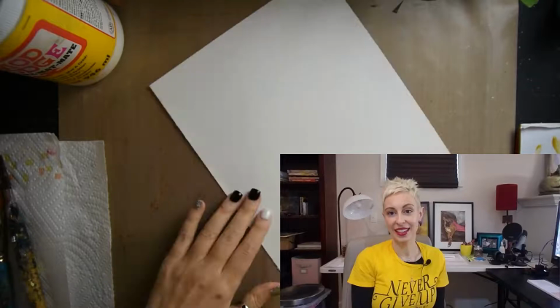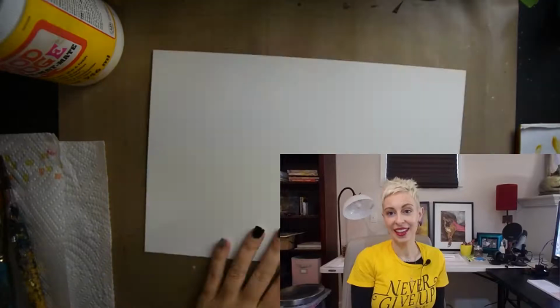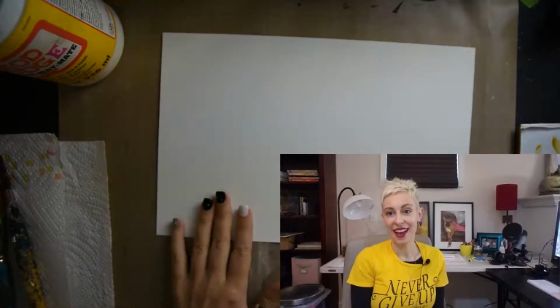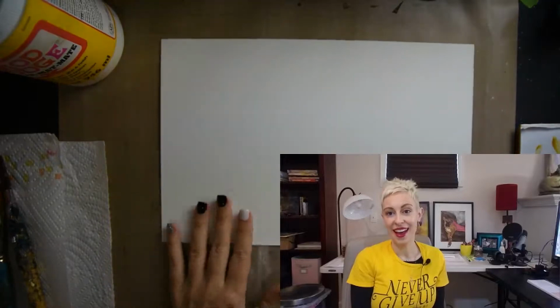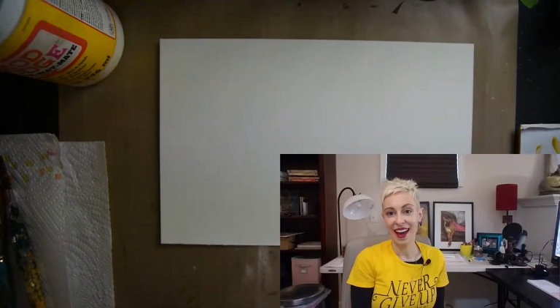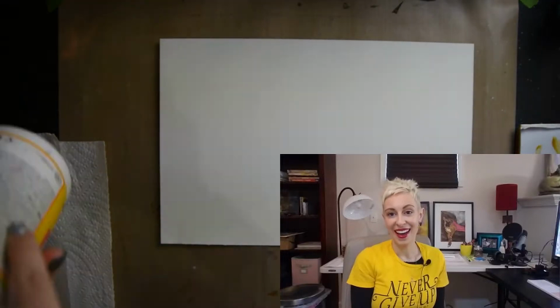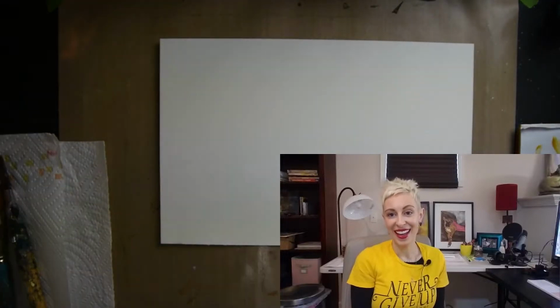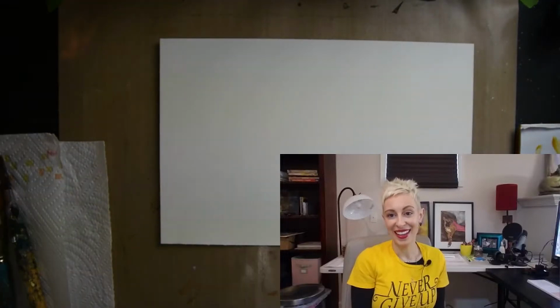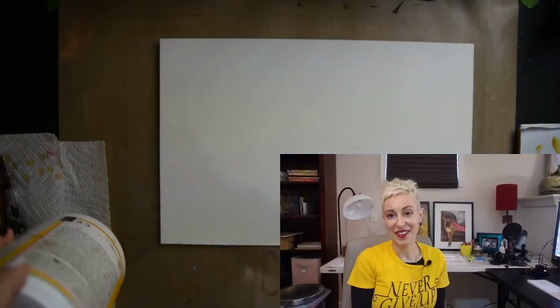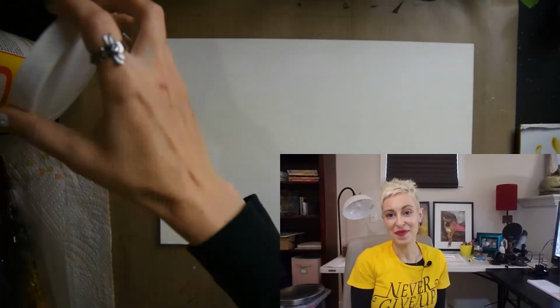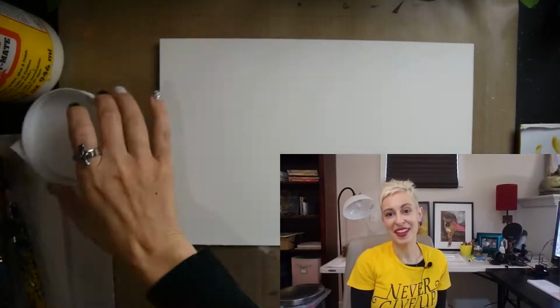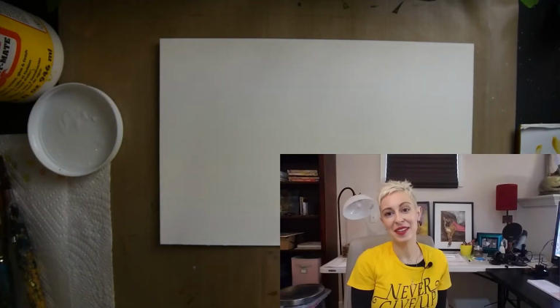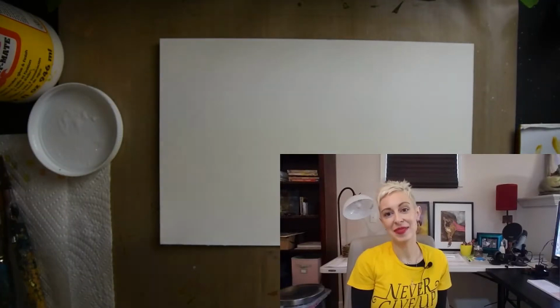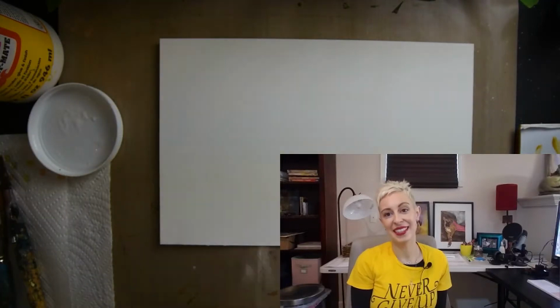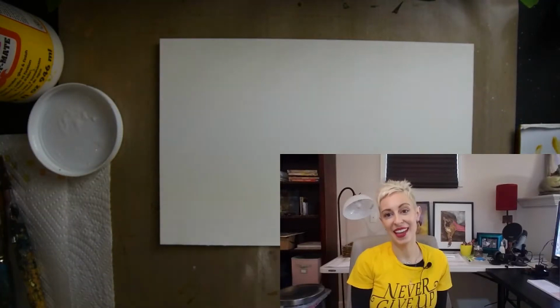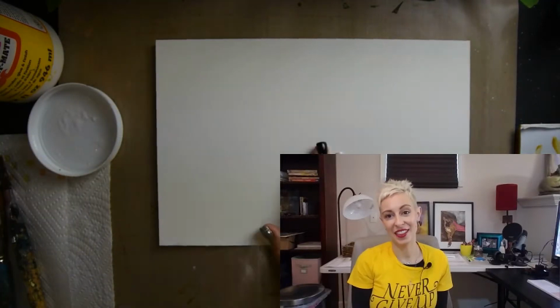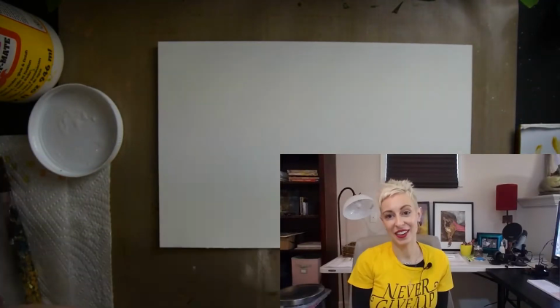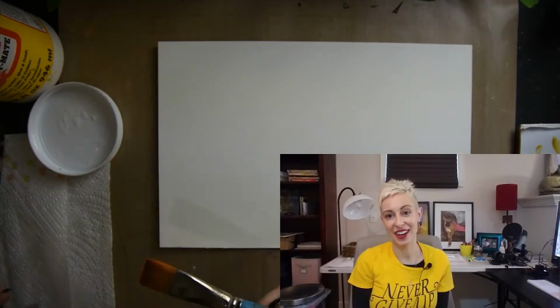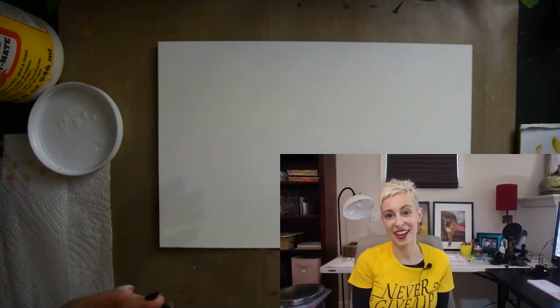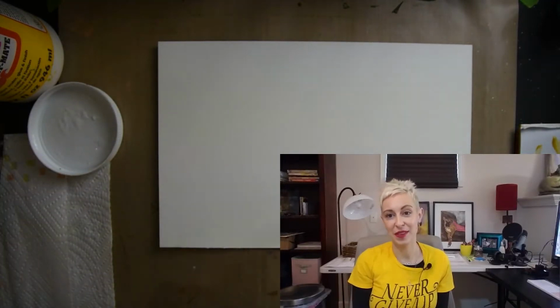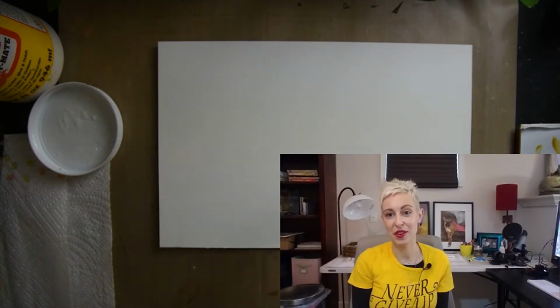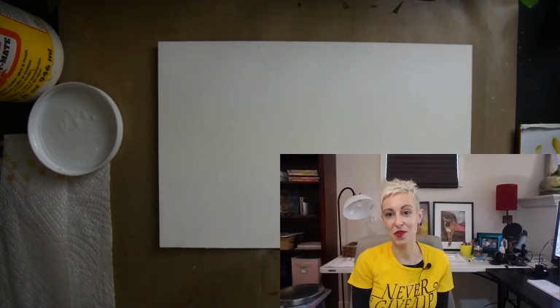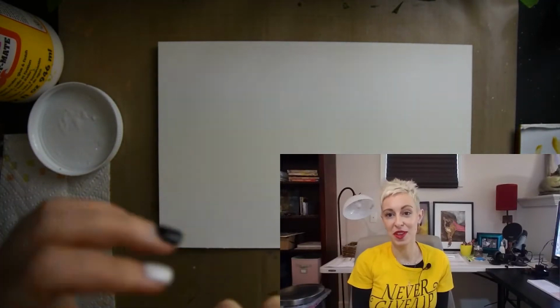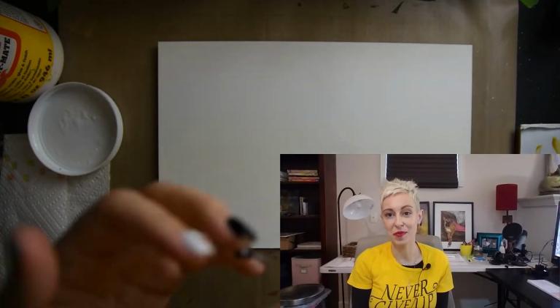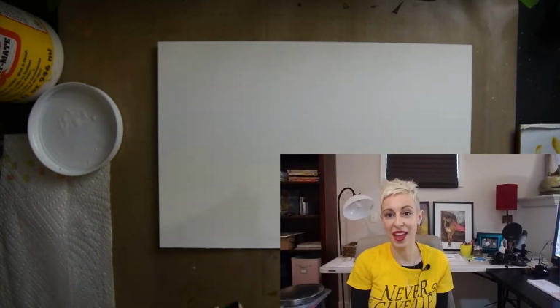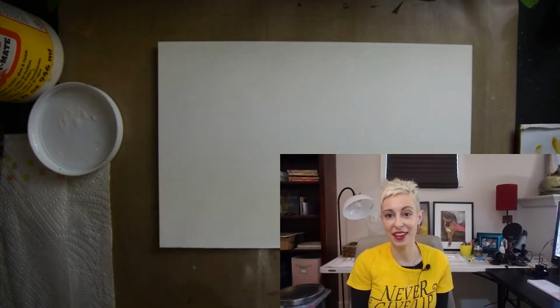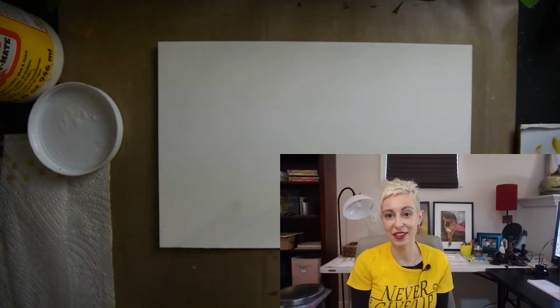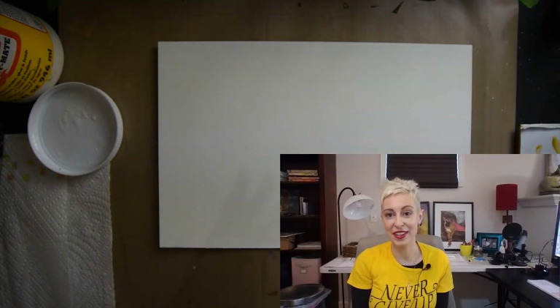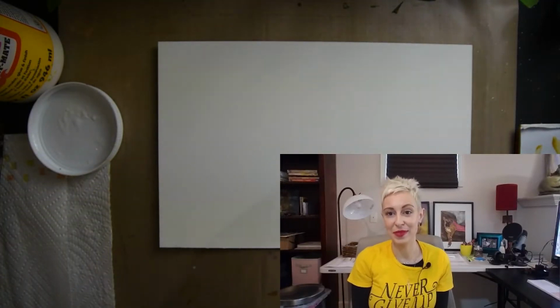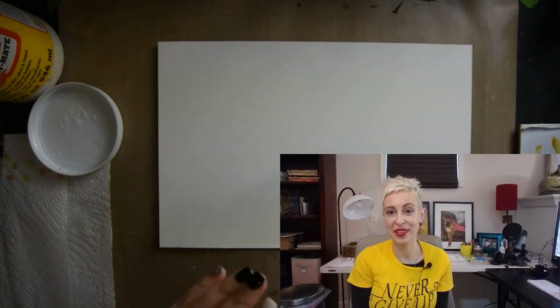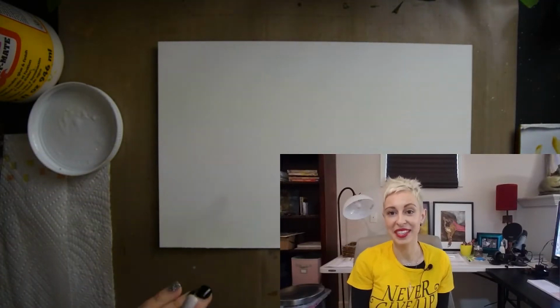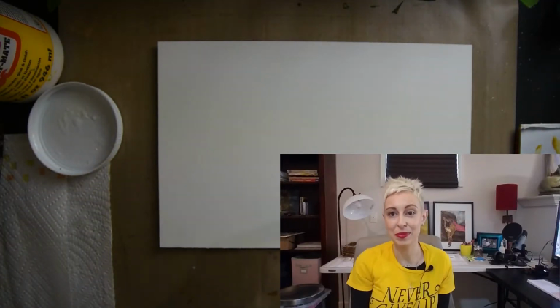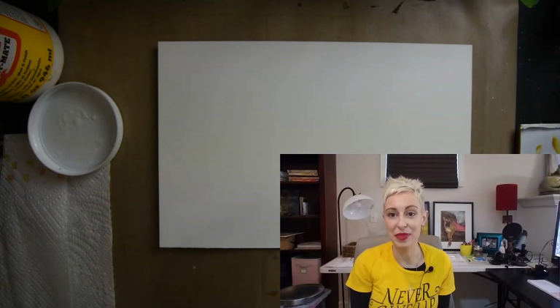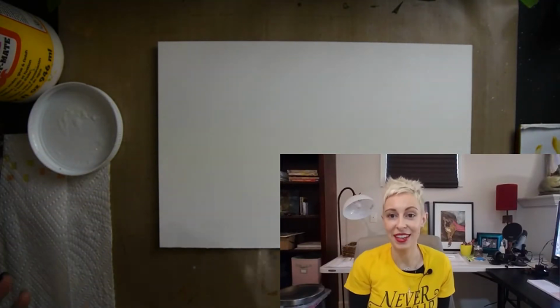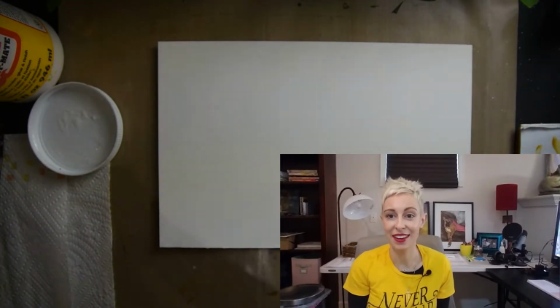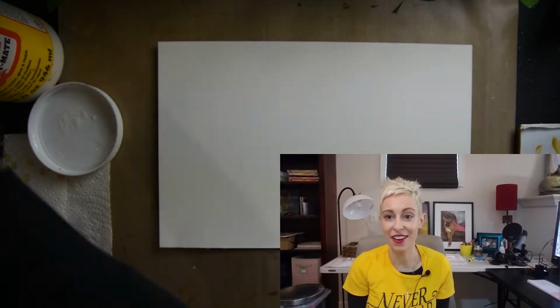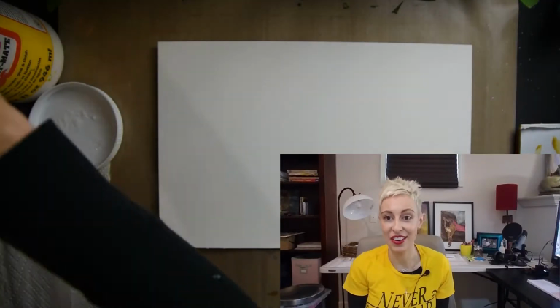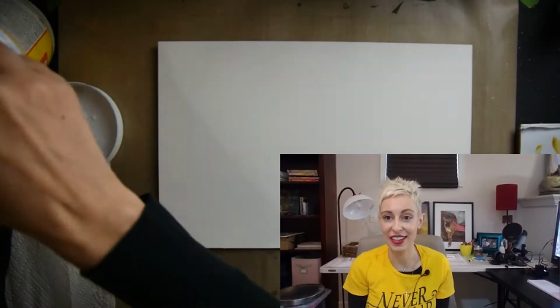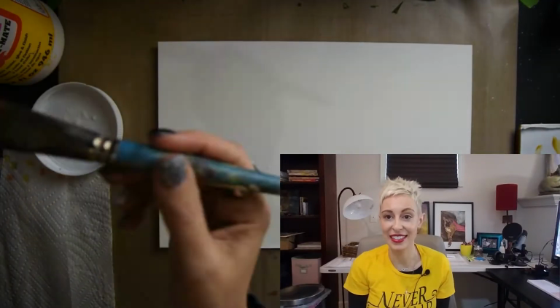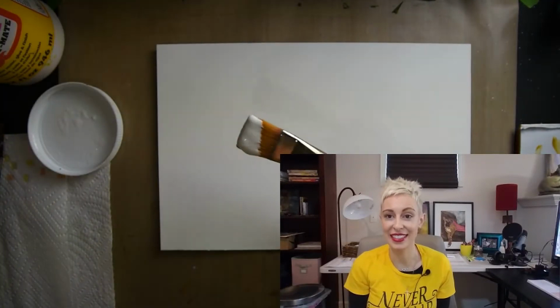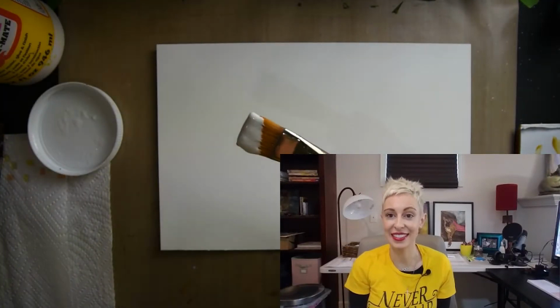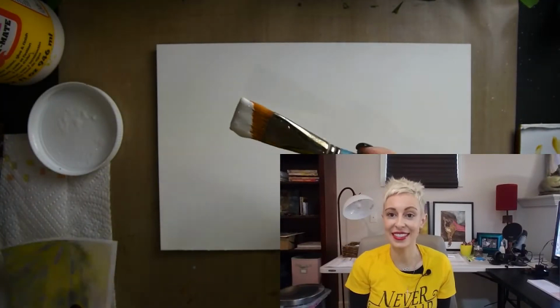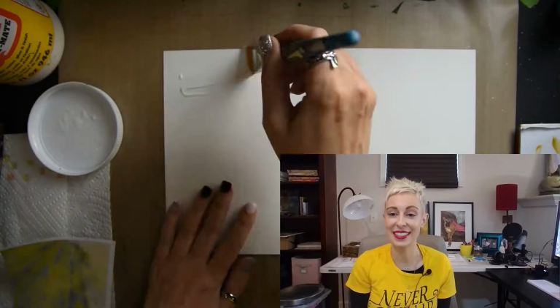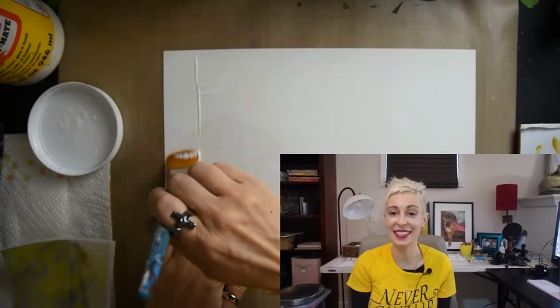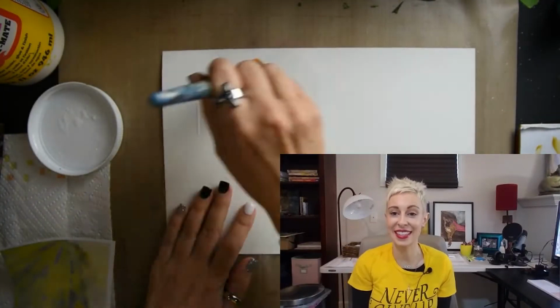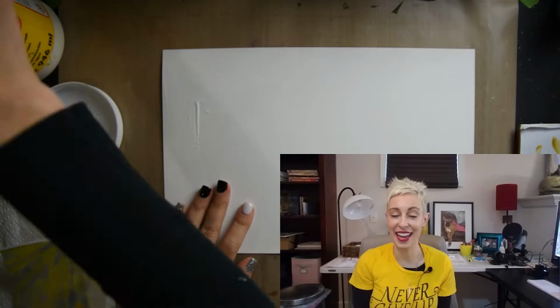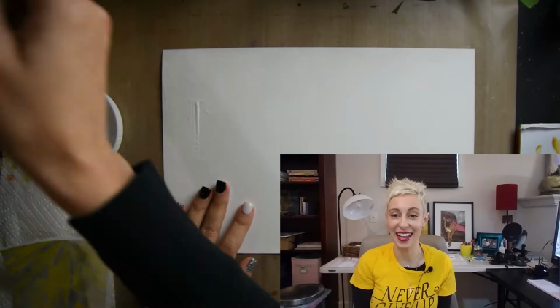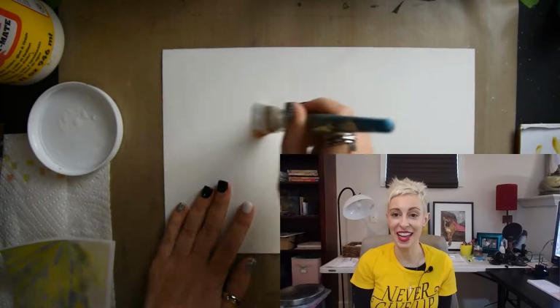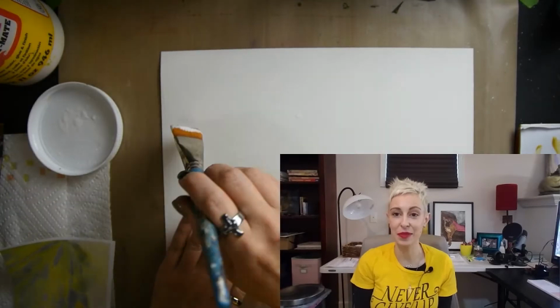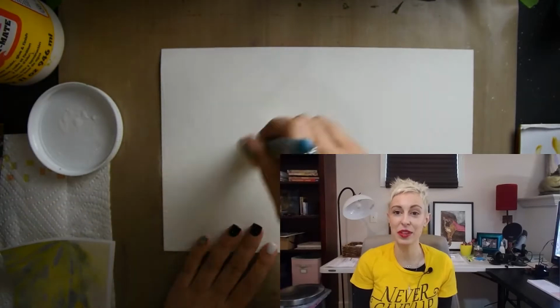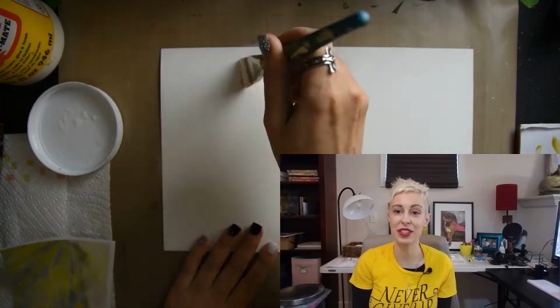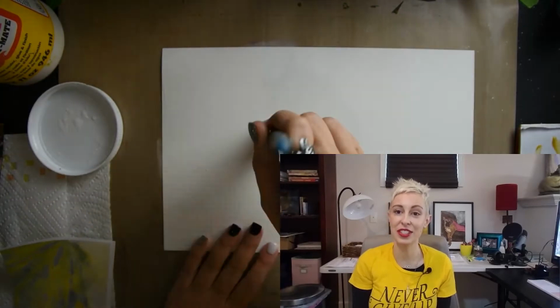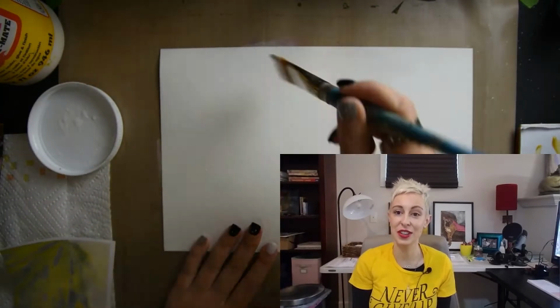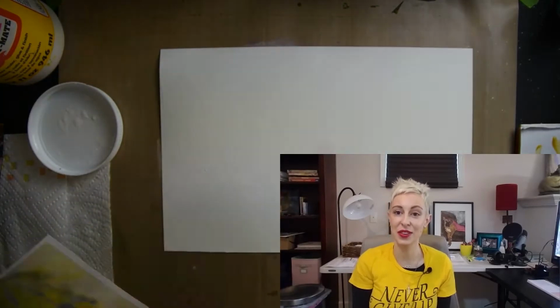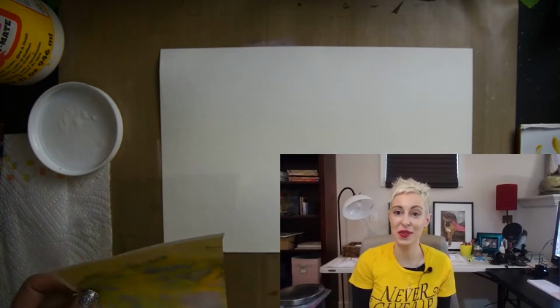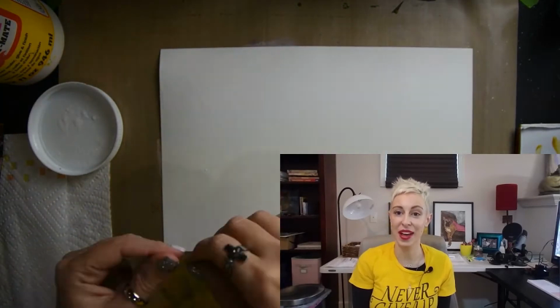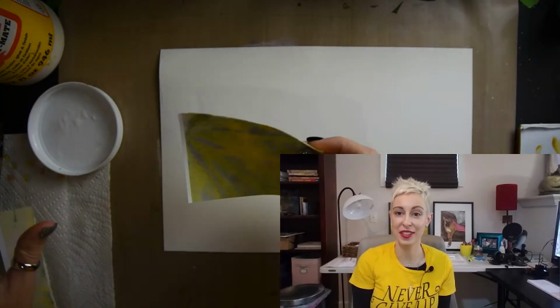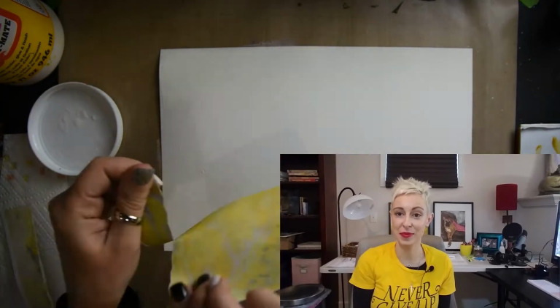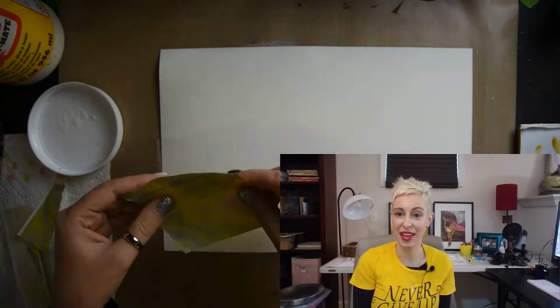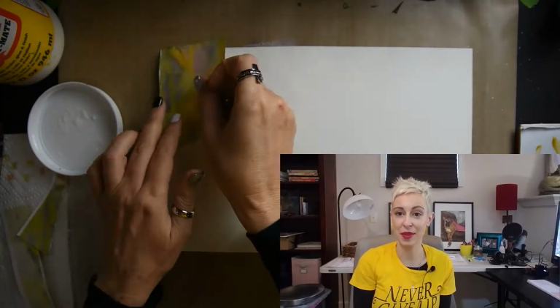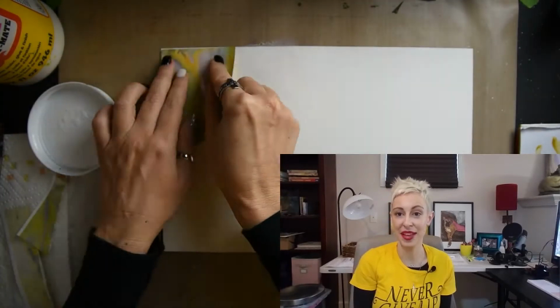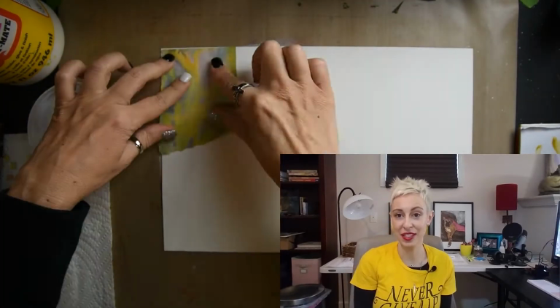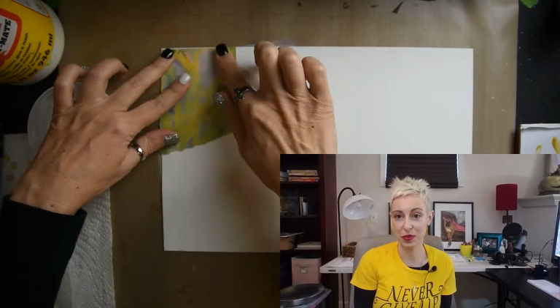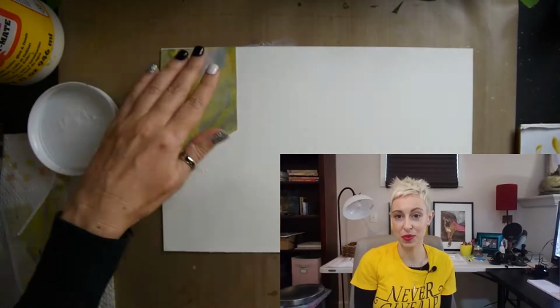Hi, my name is Heather. I am an oil painter and a mixed-media artist. Today I'm going to show you how to make a masterboard.